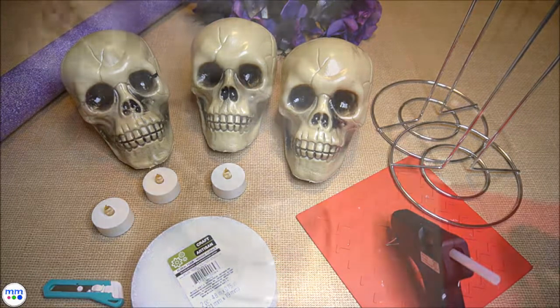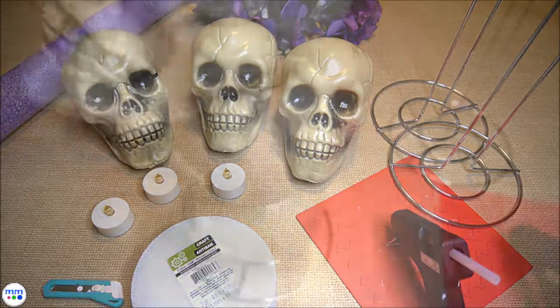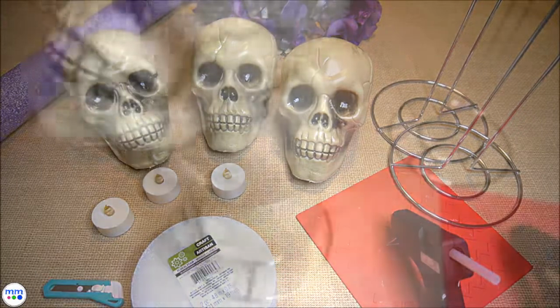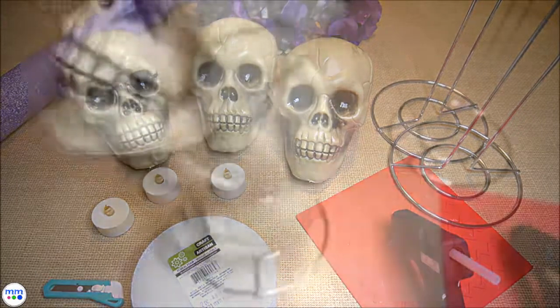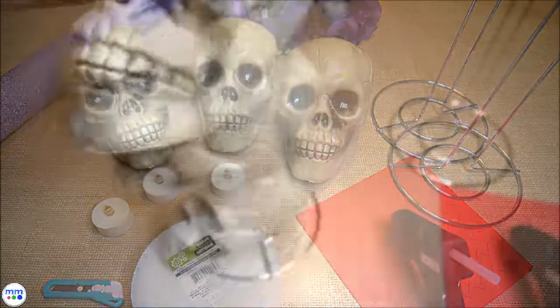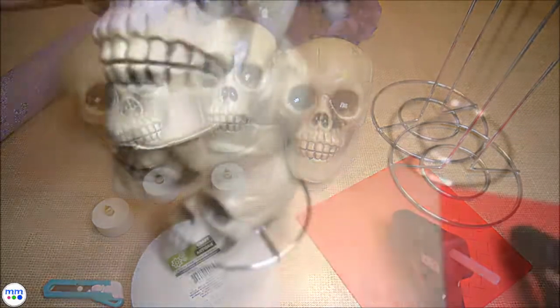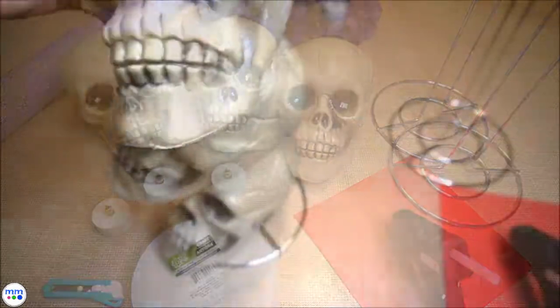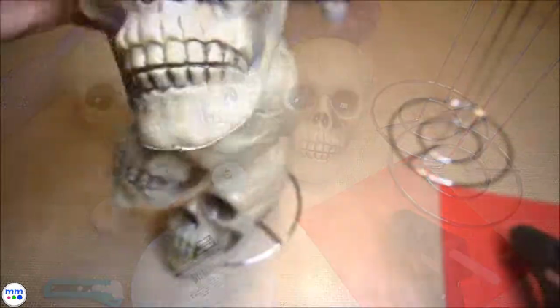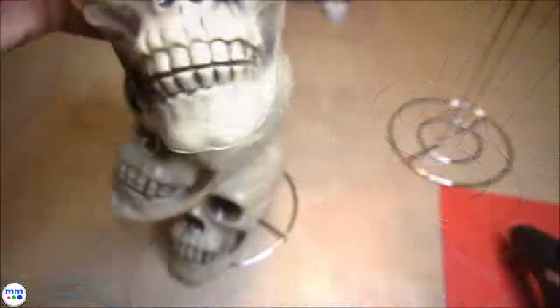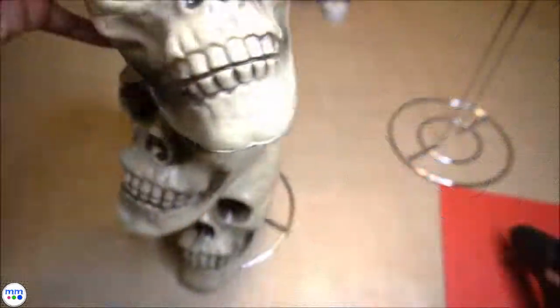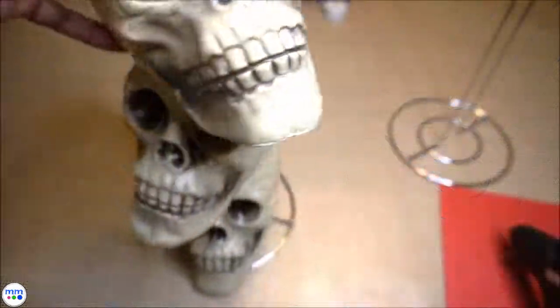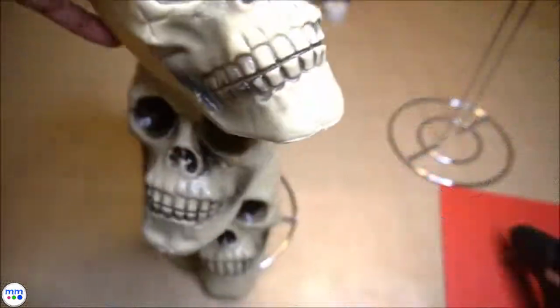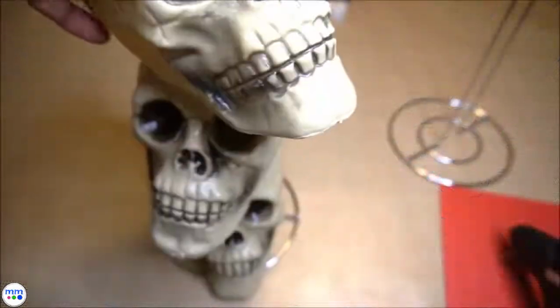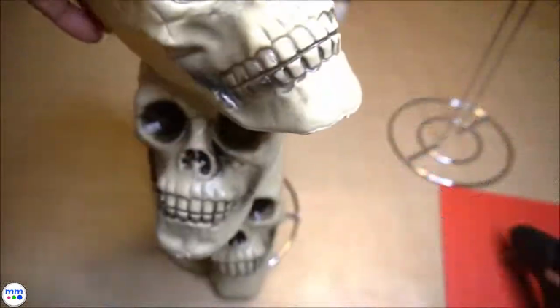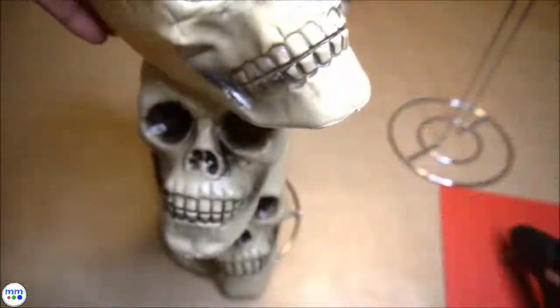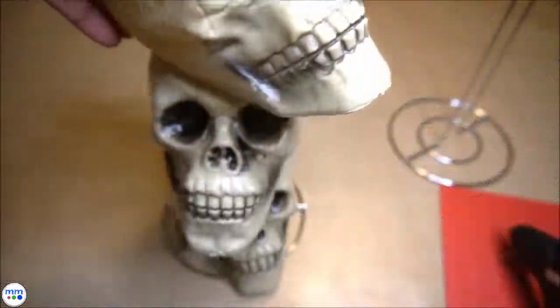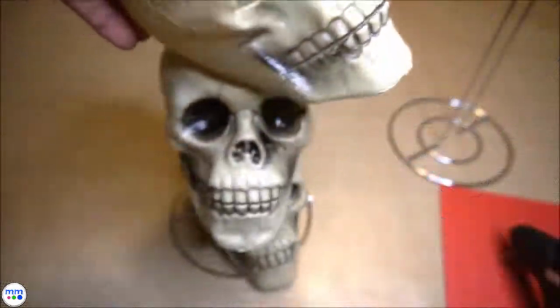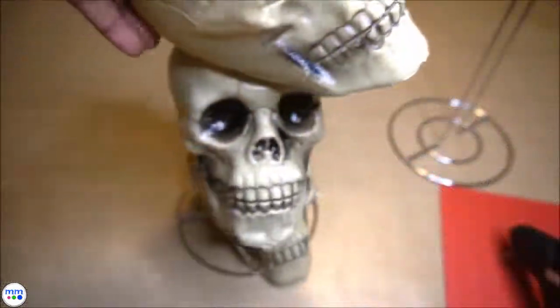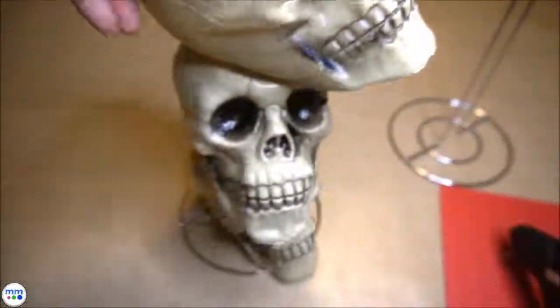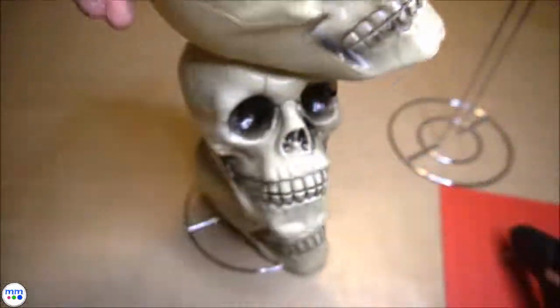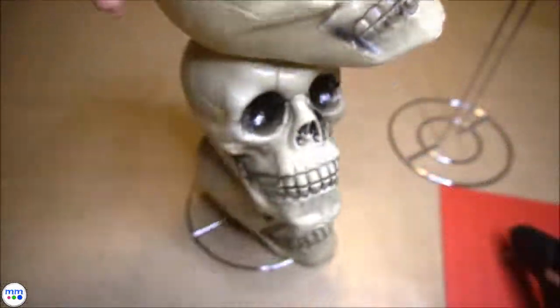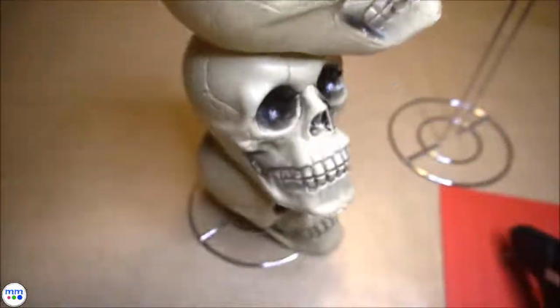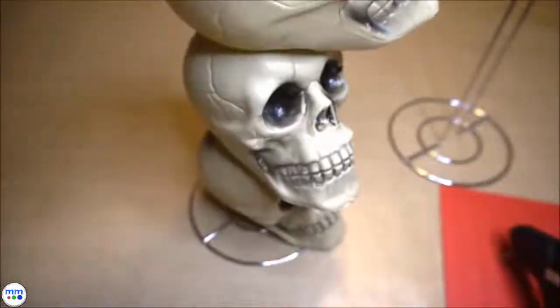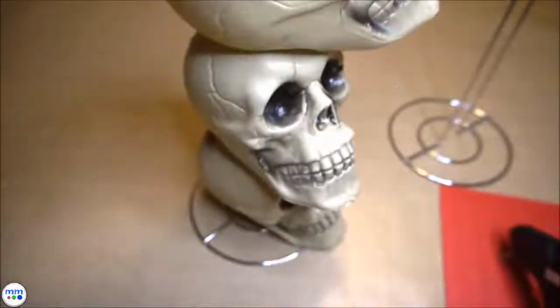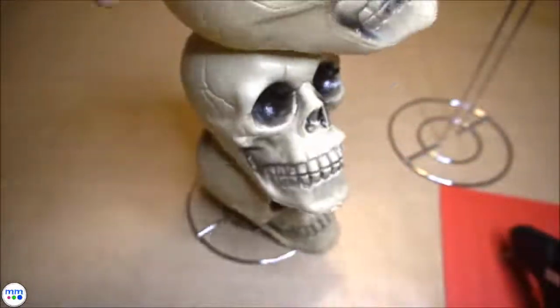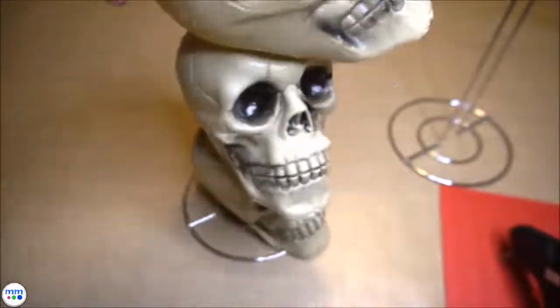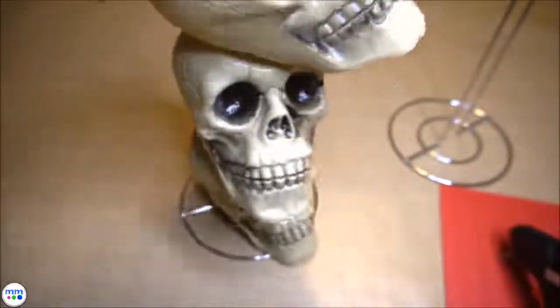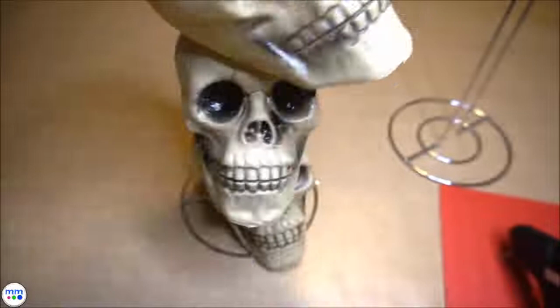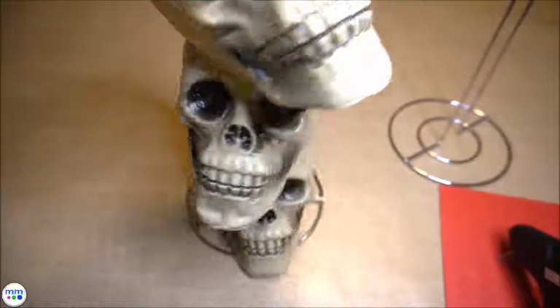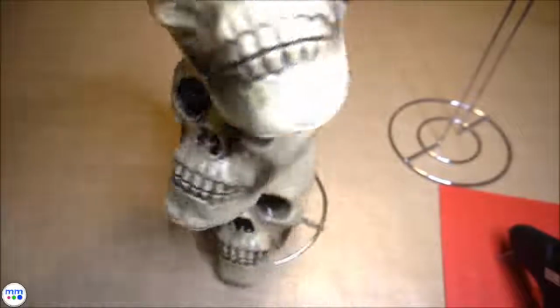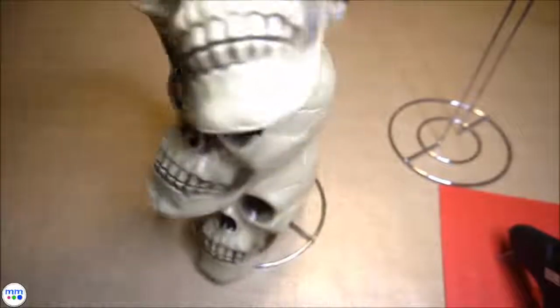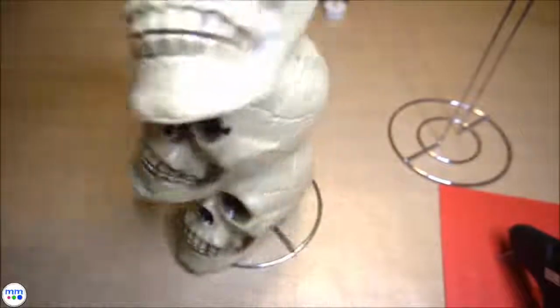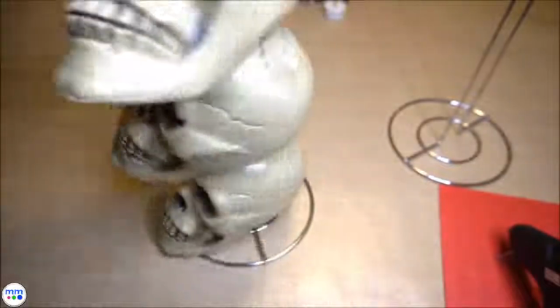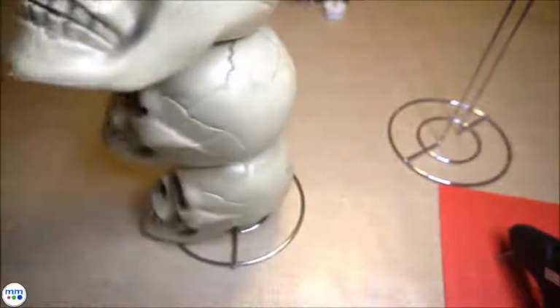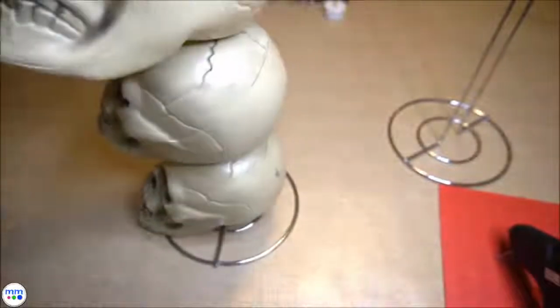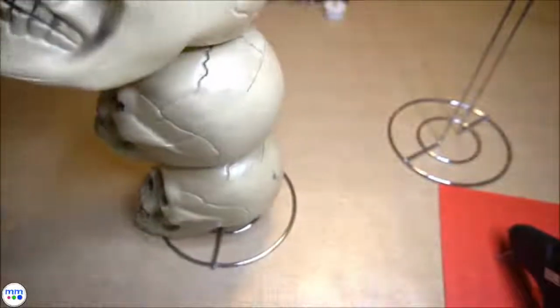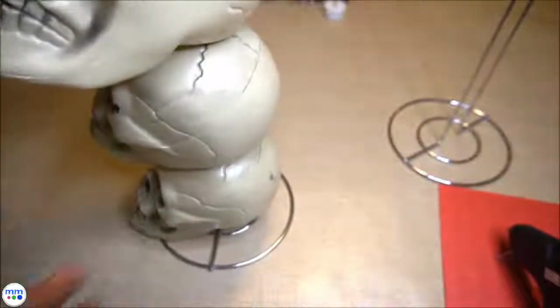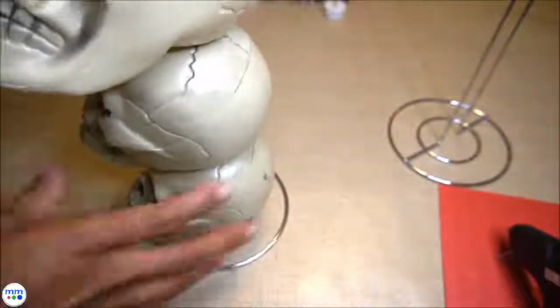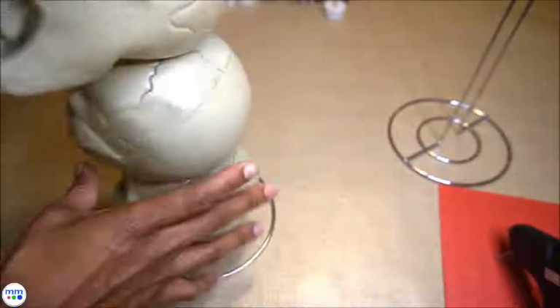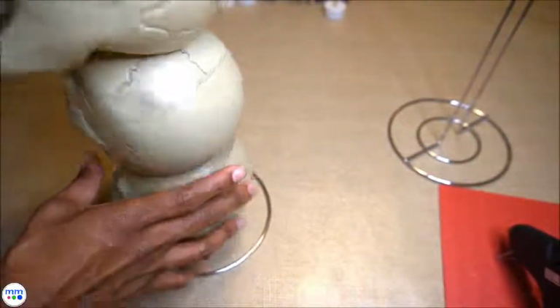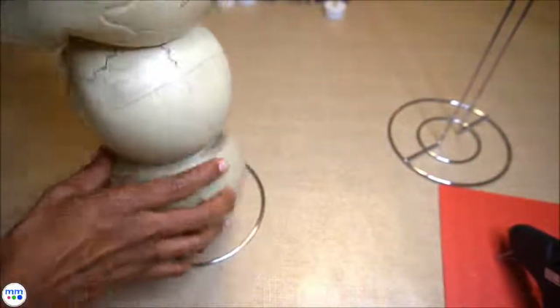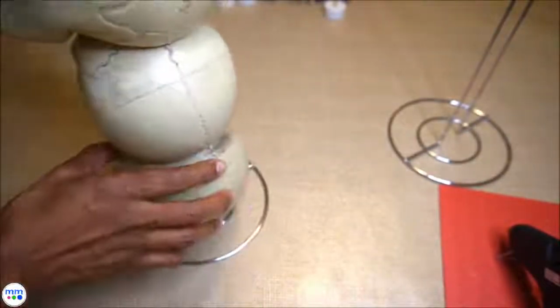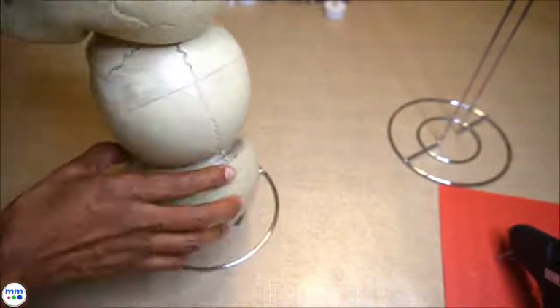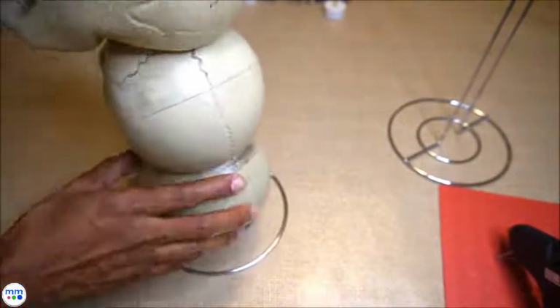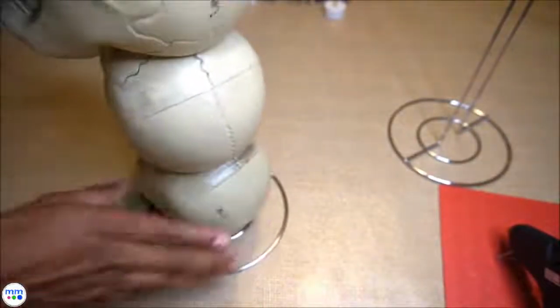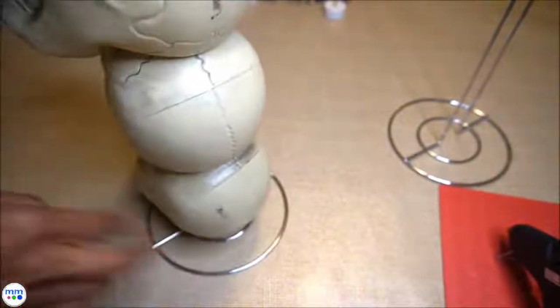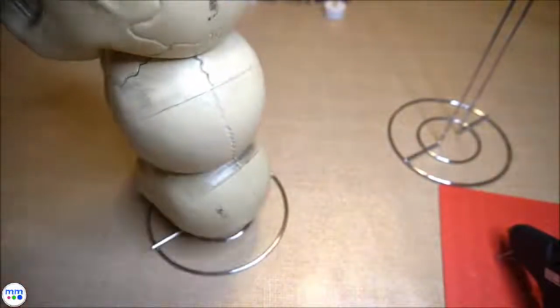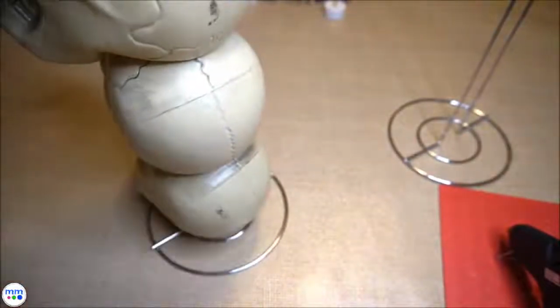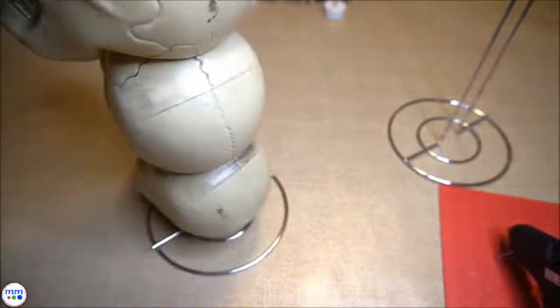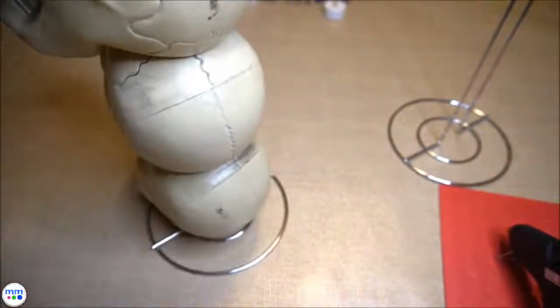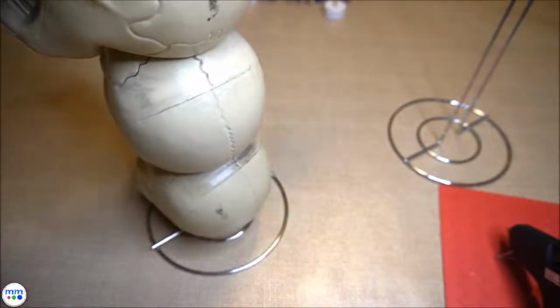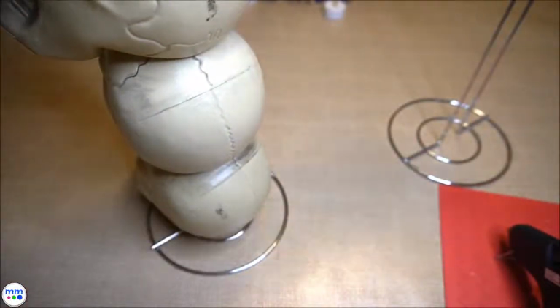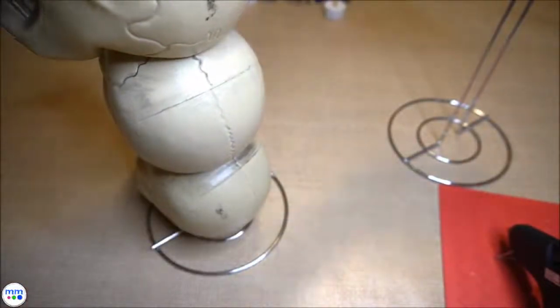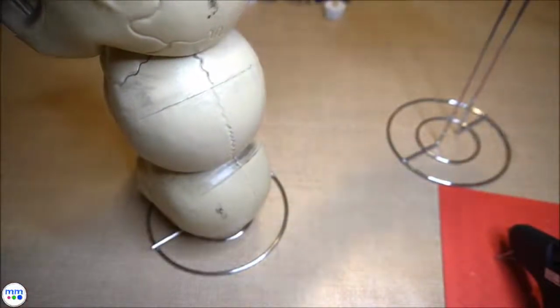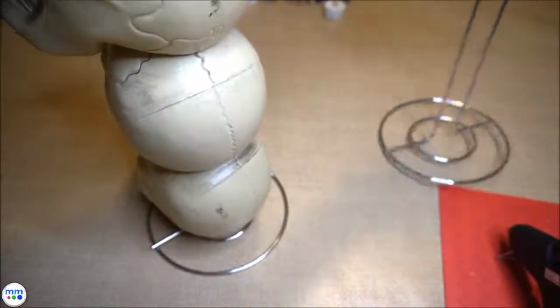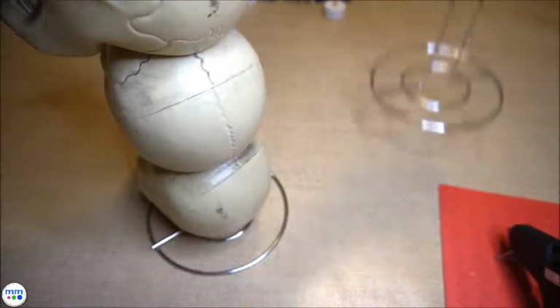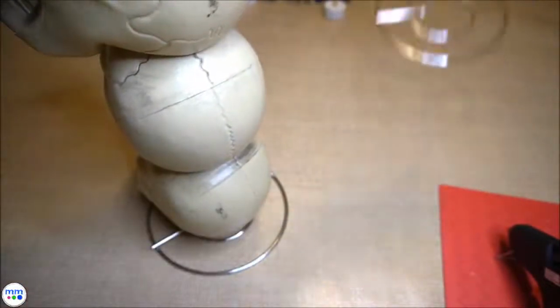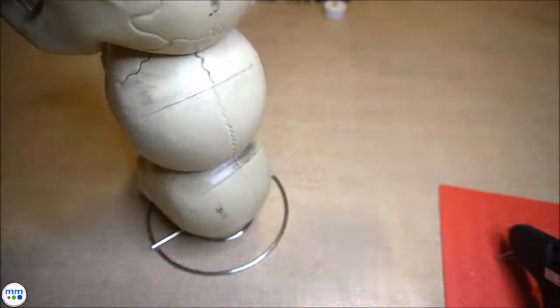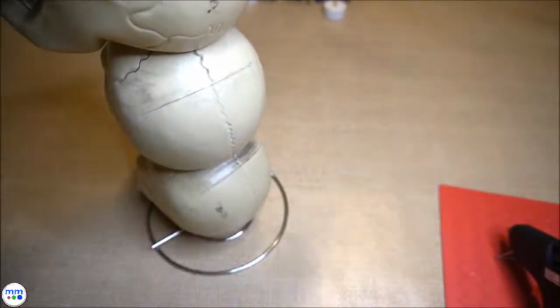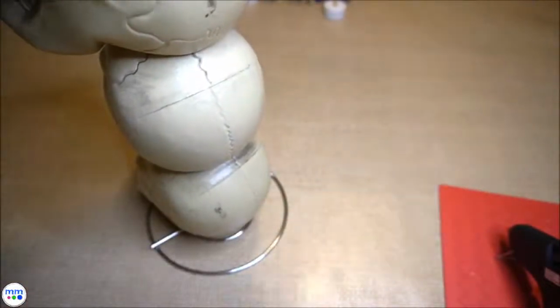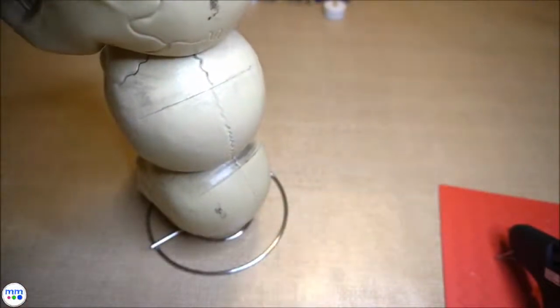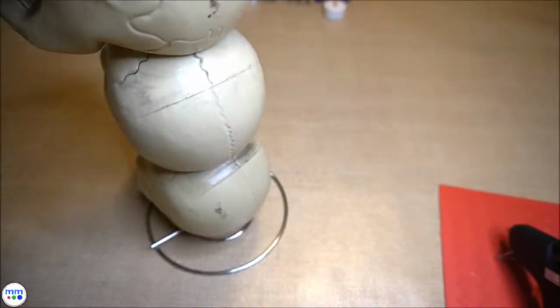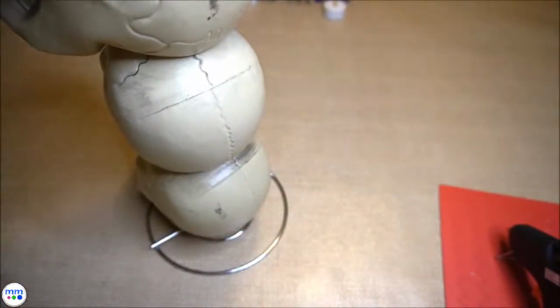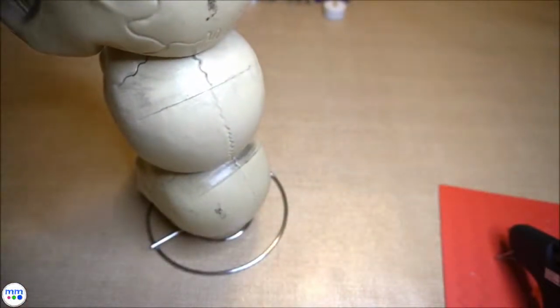Start by cutting a slit in the bottom and top of the skulls and stacking them on one holder. Add another holder from the top.